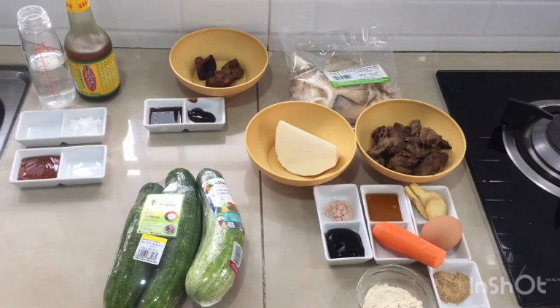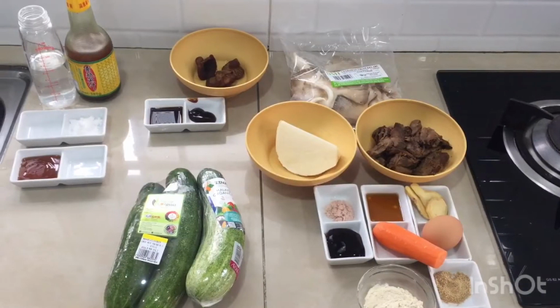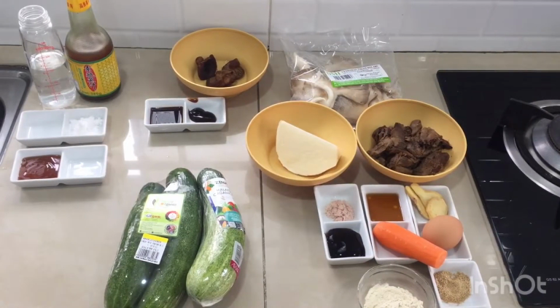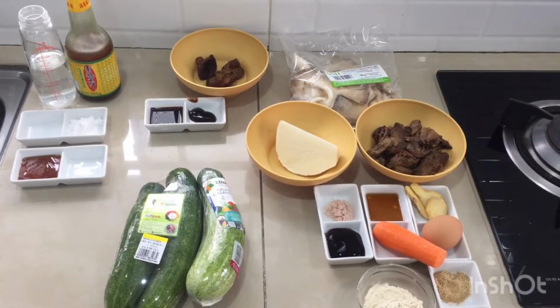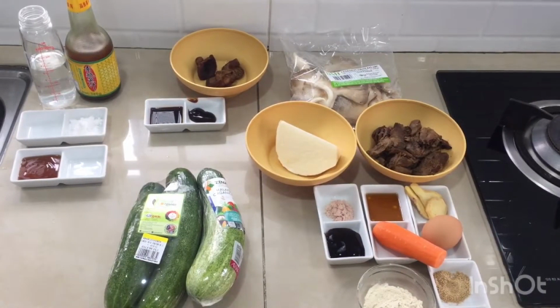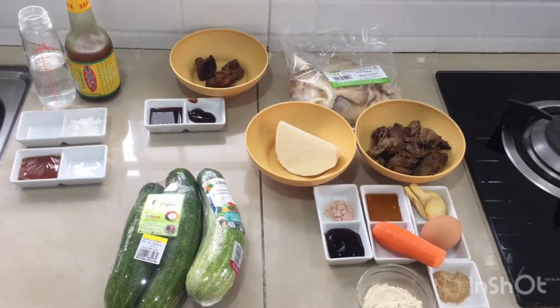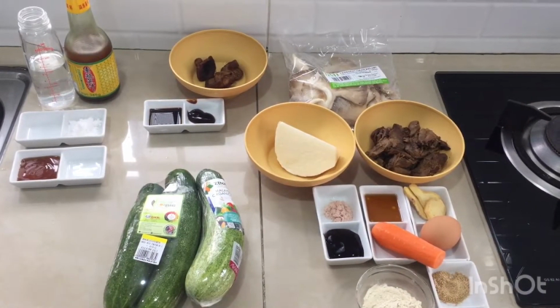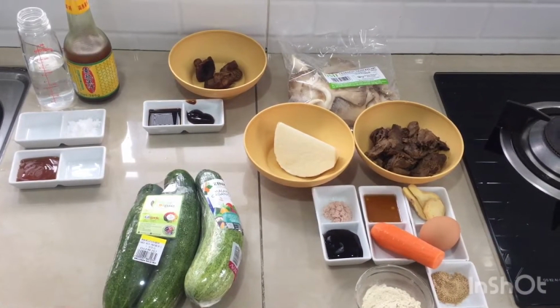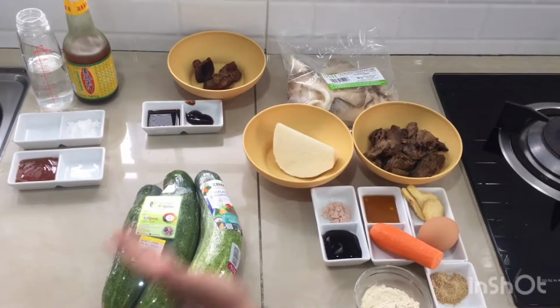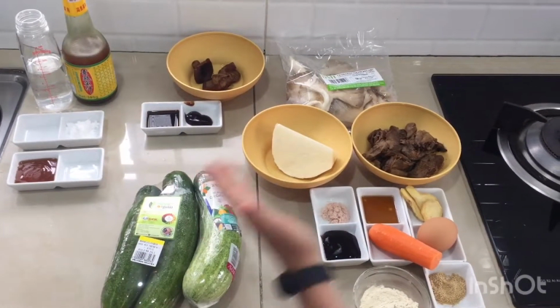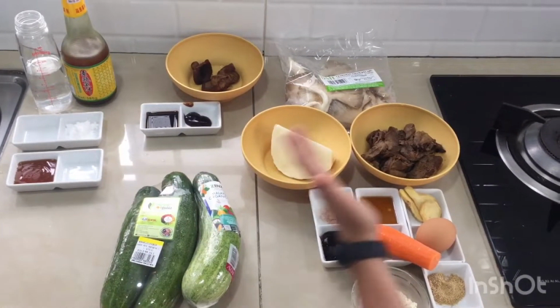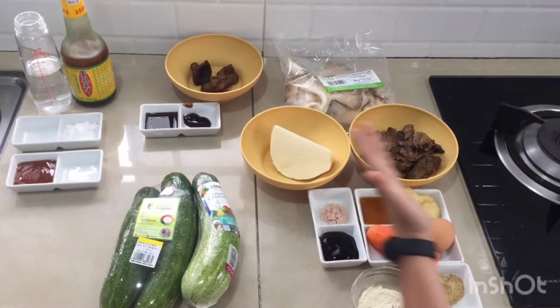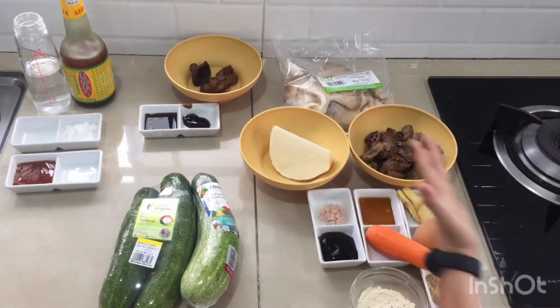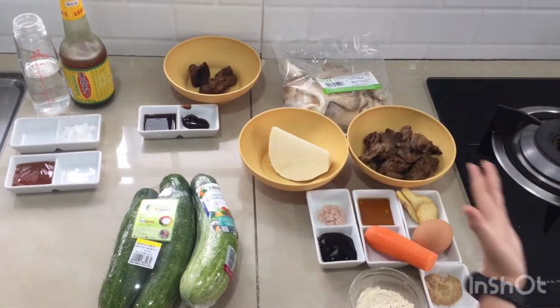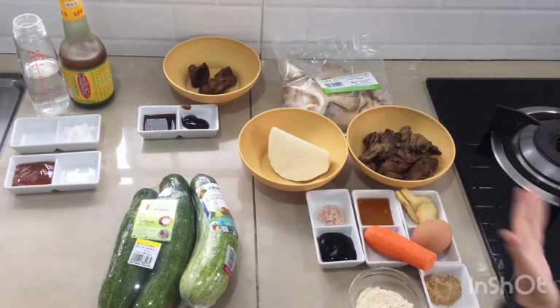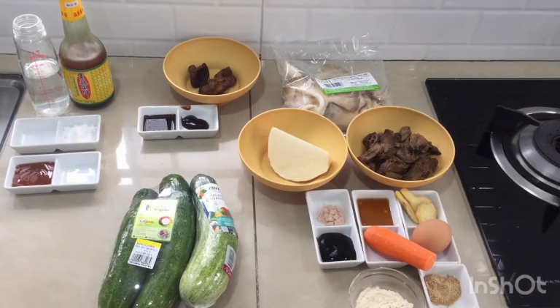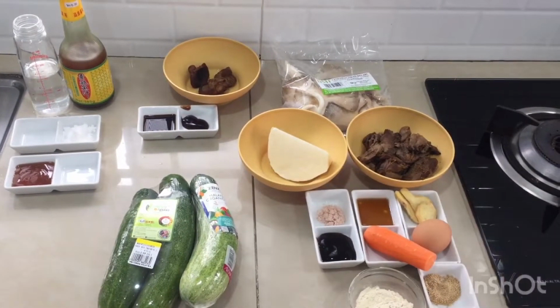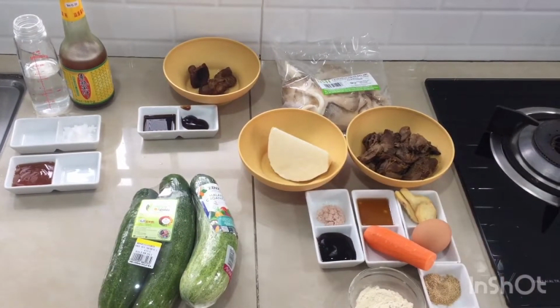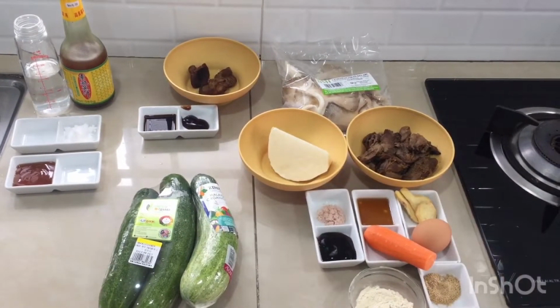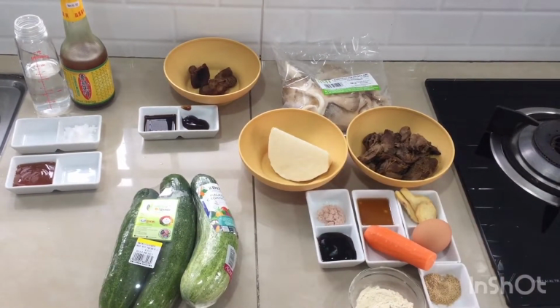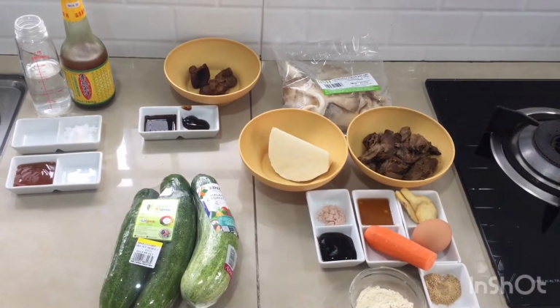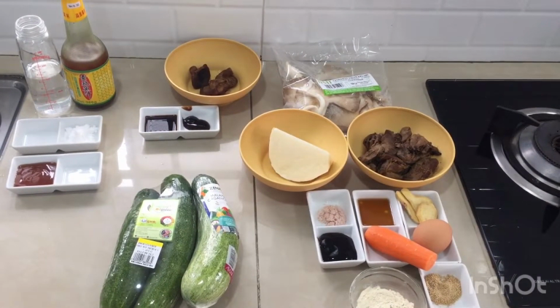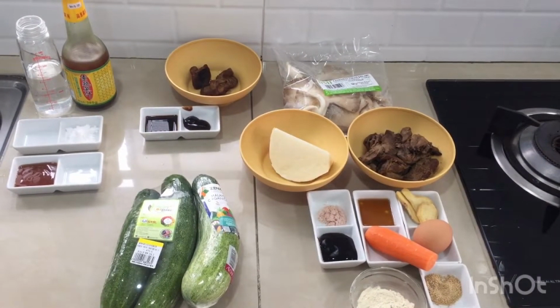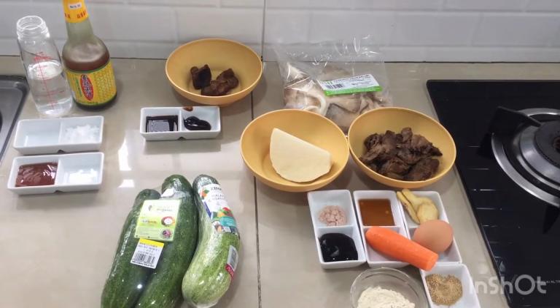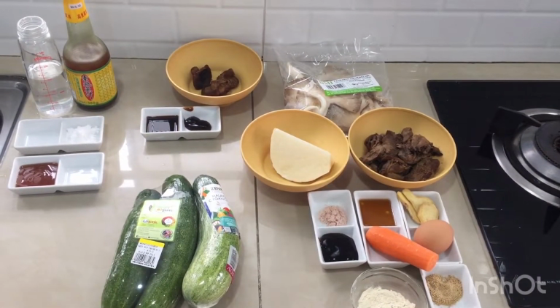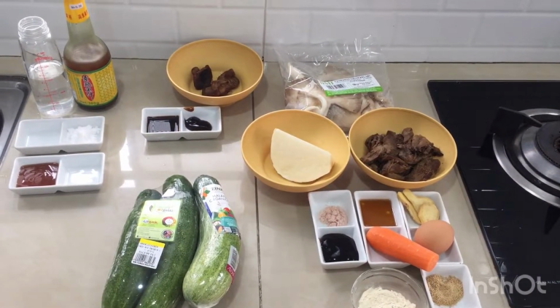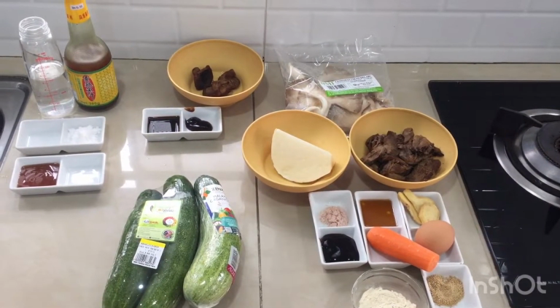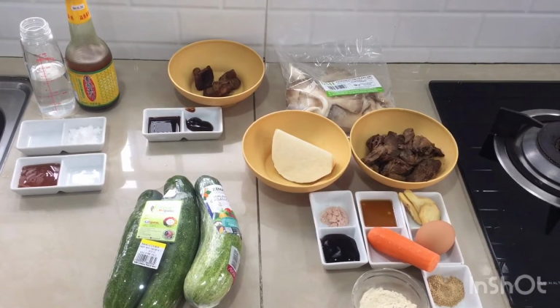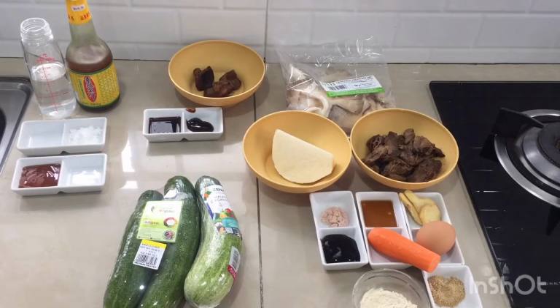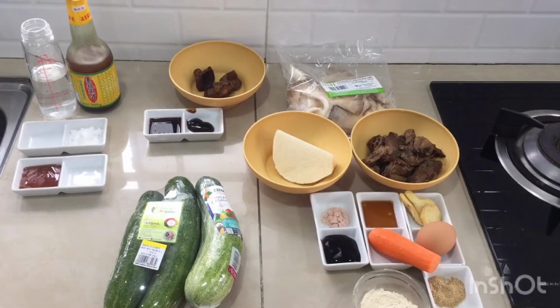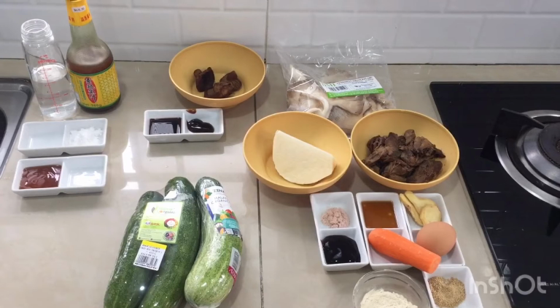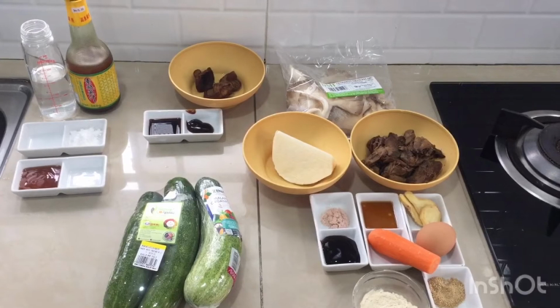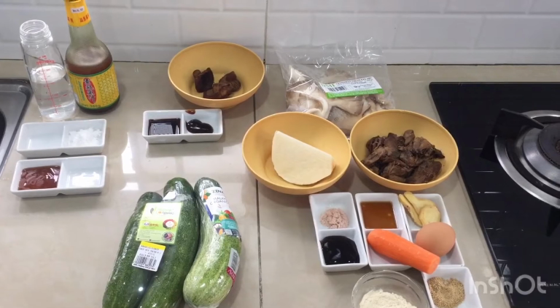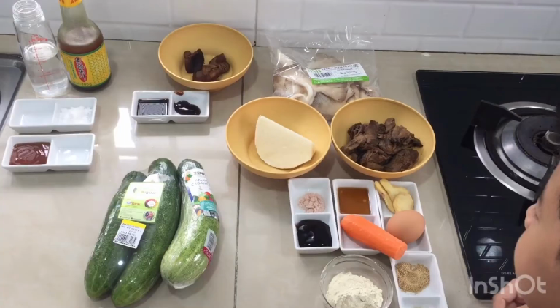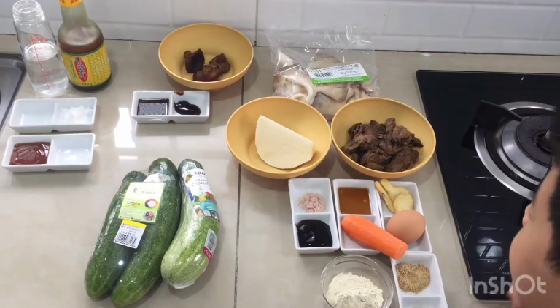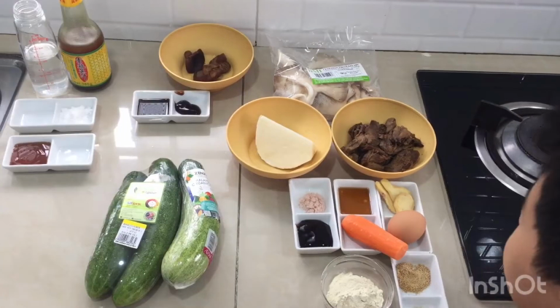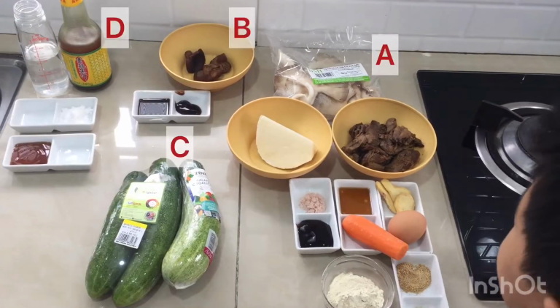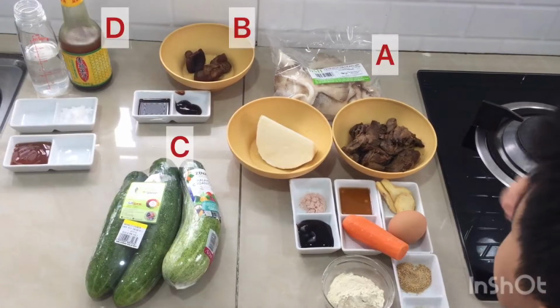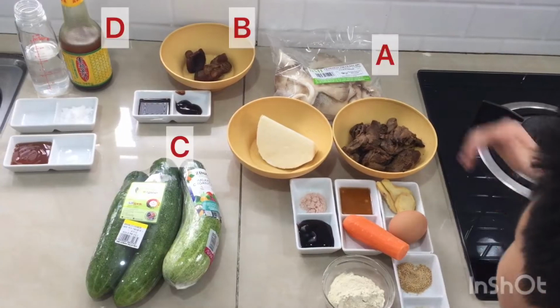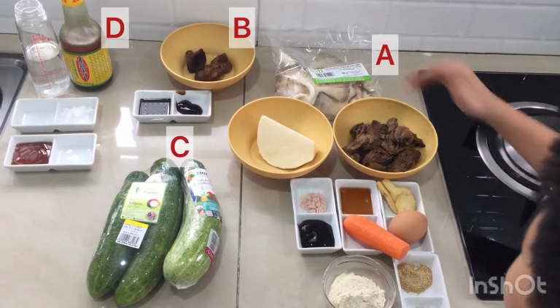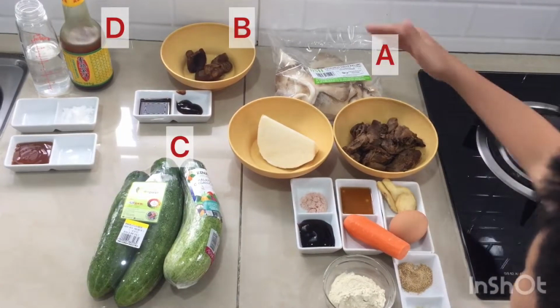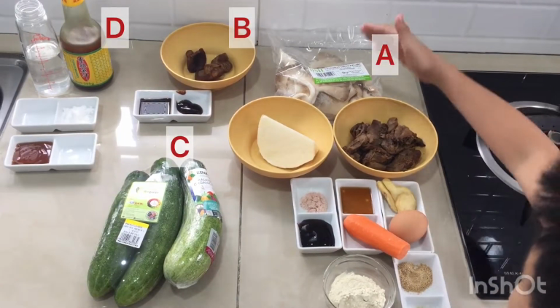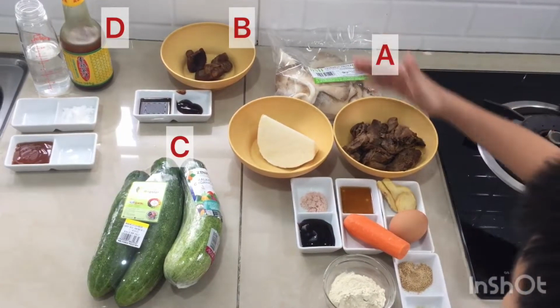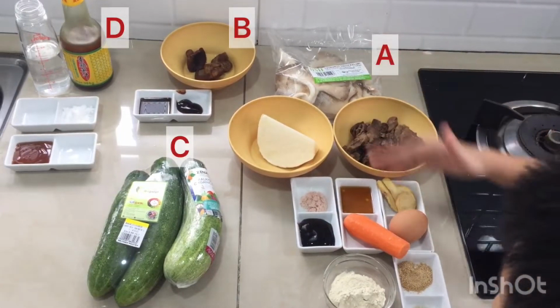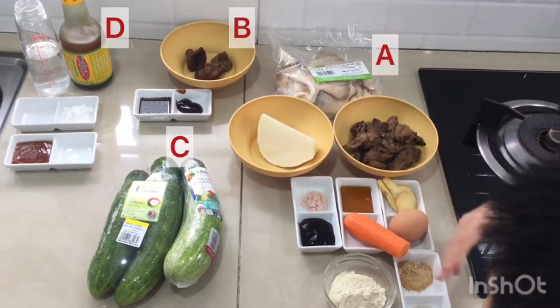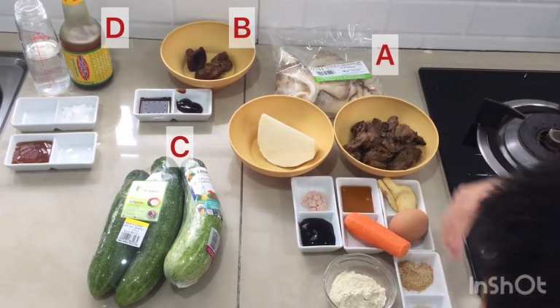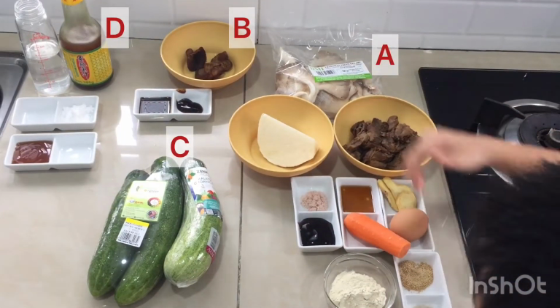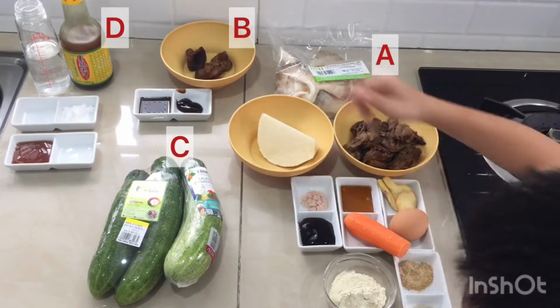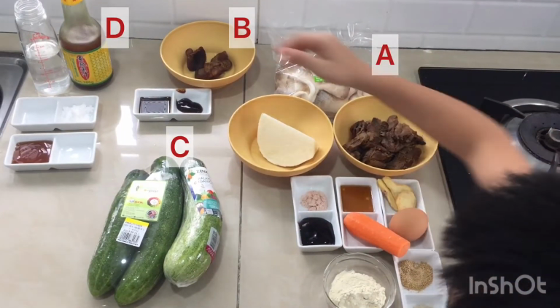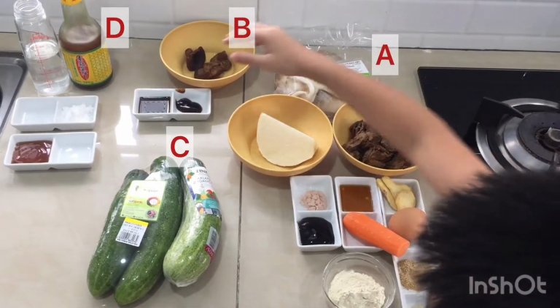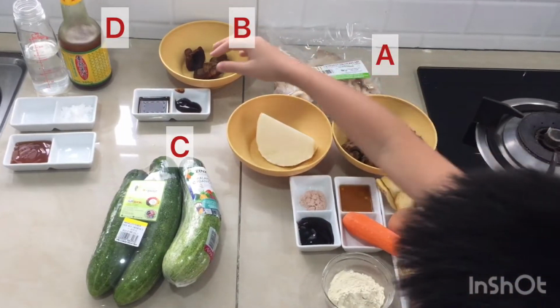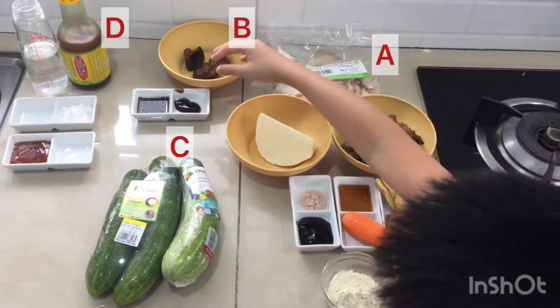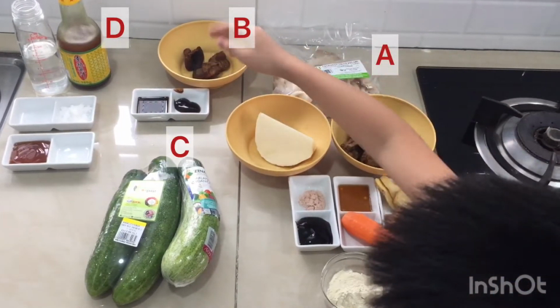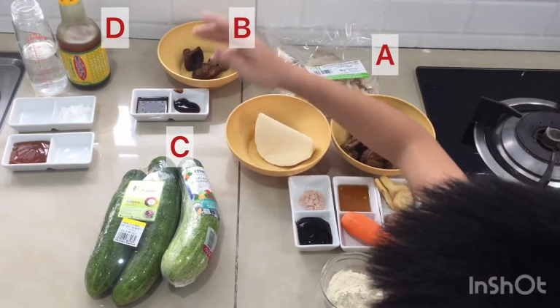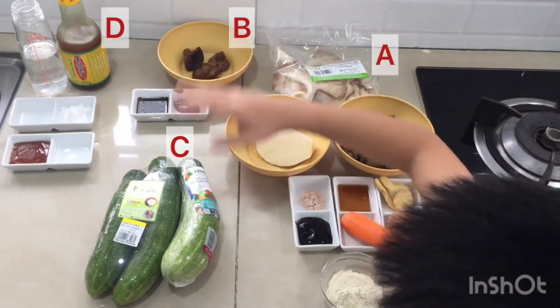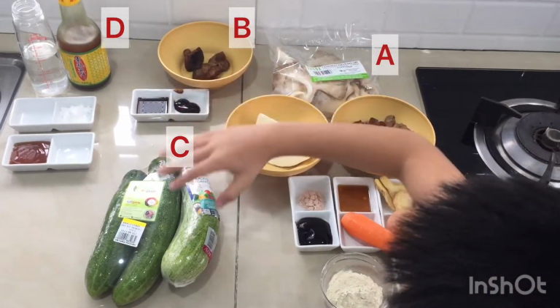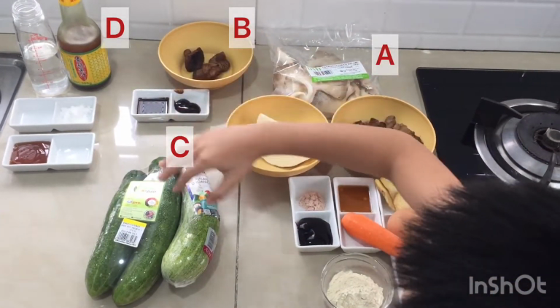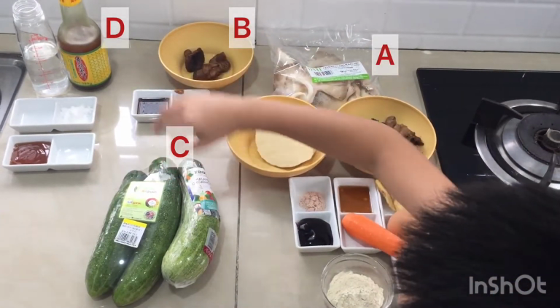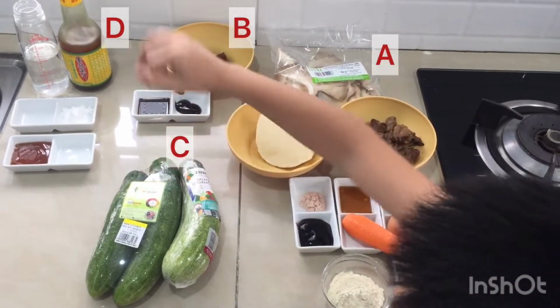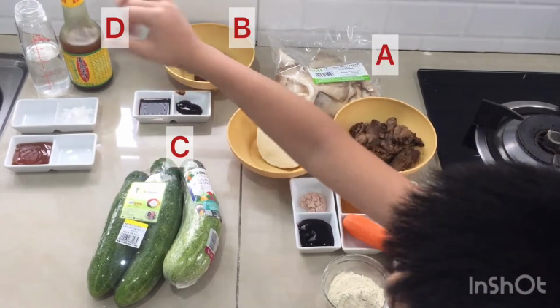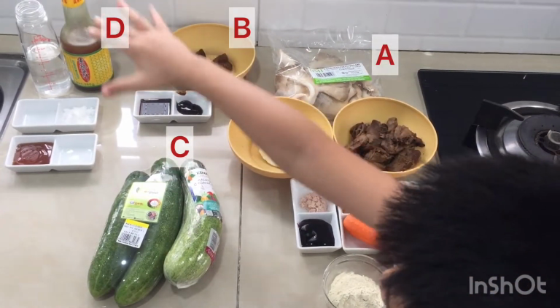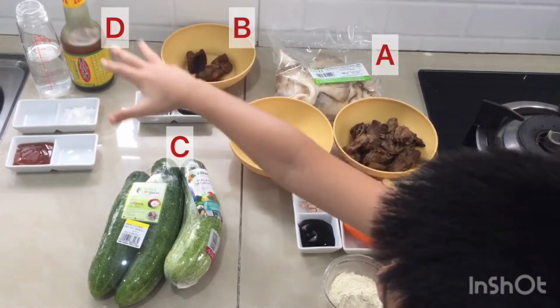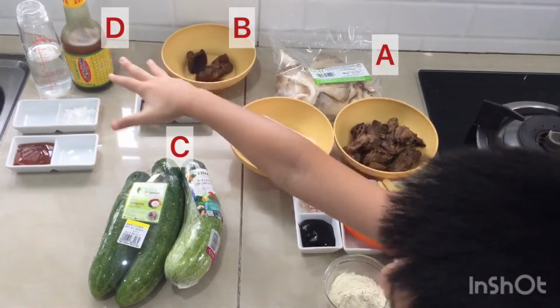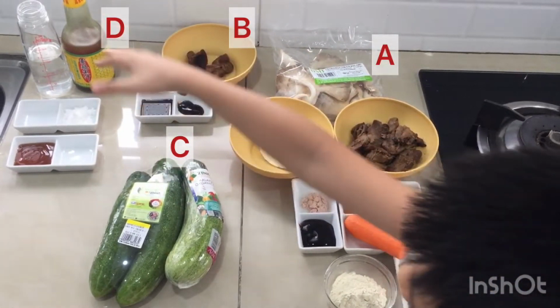Ingredients. These are all the ingredients. We have group A, B, C, and D.